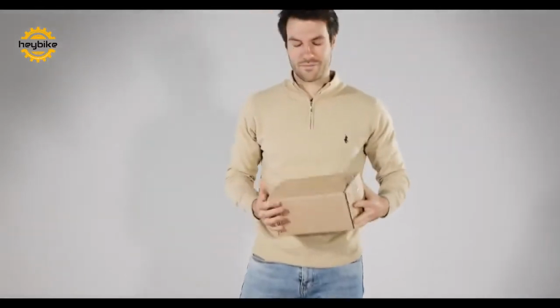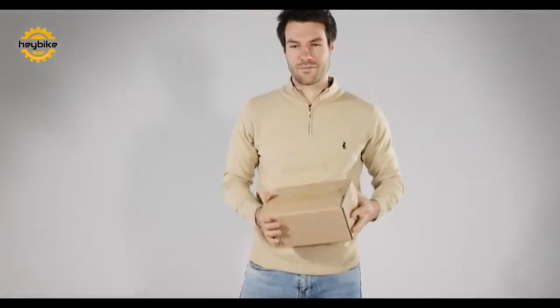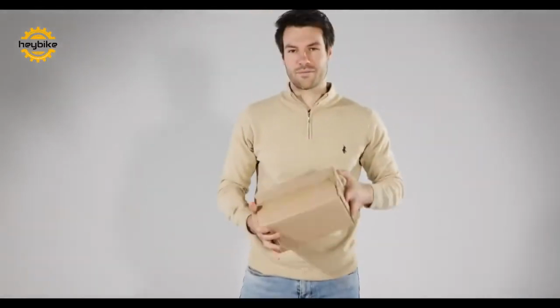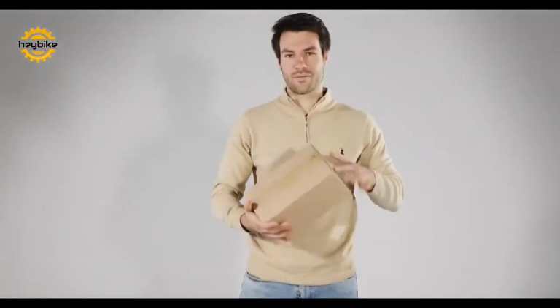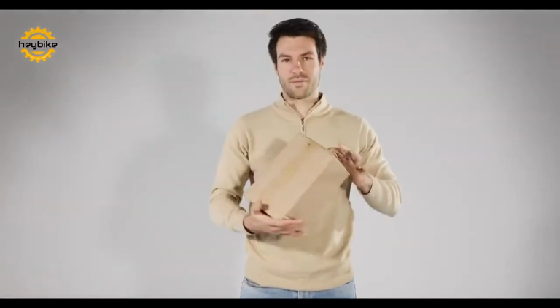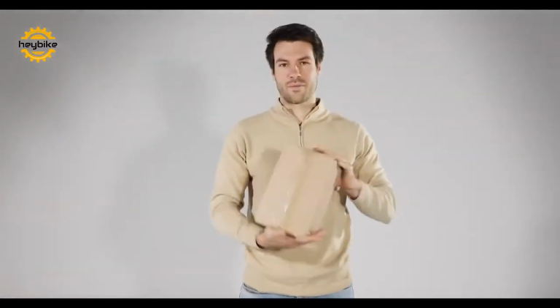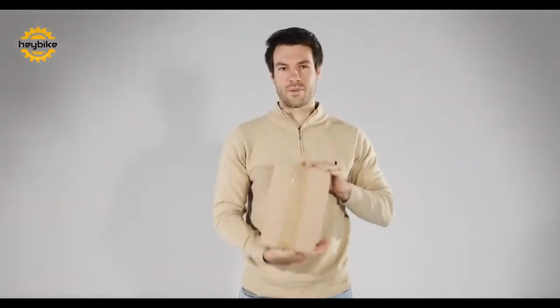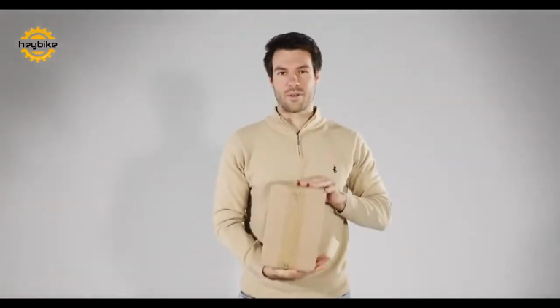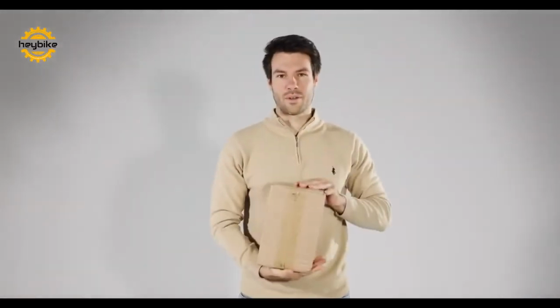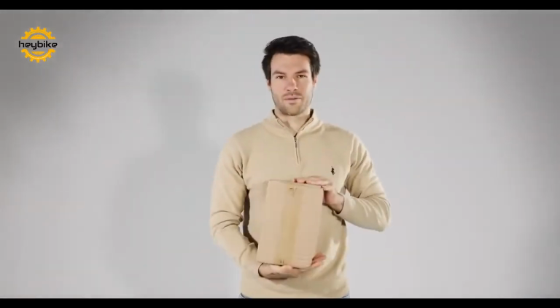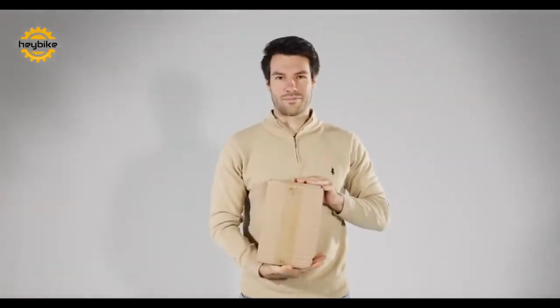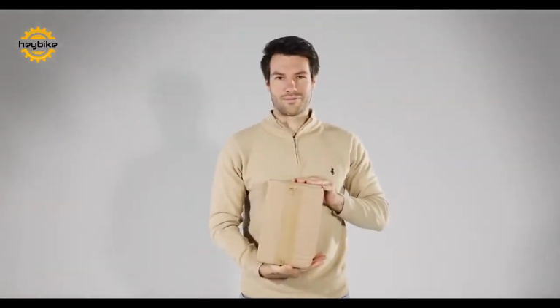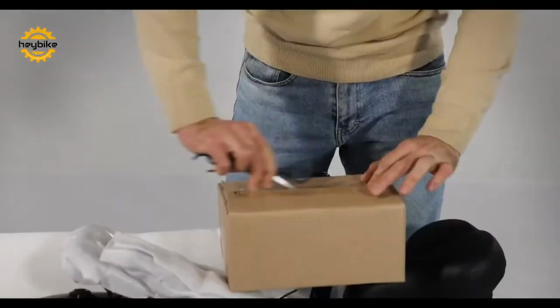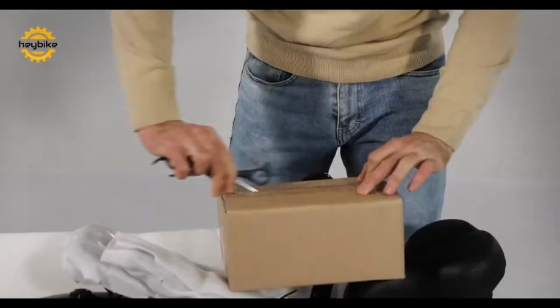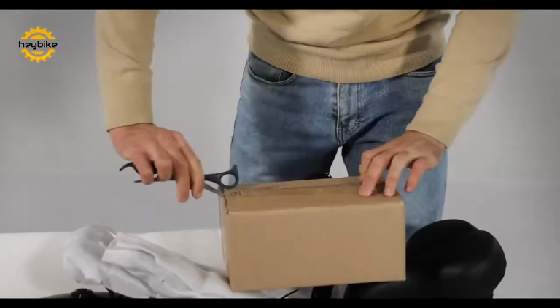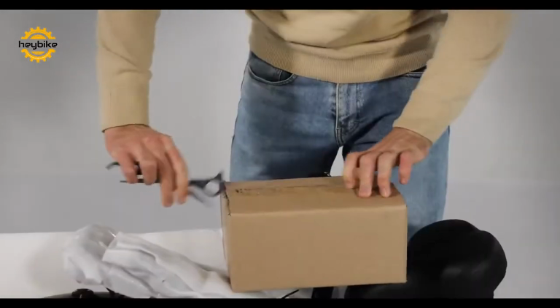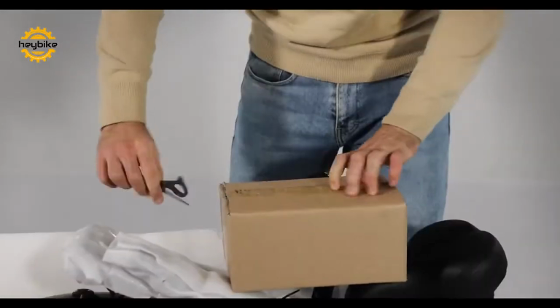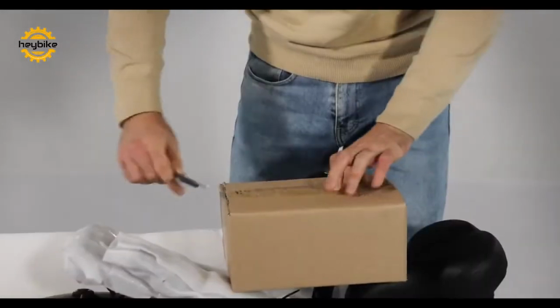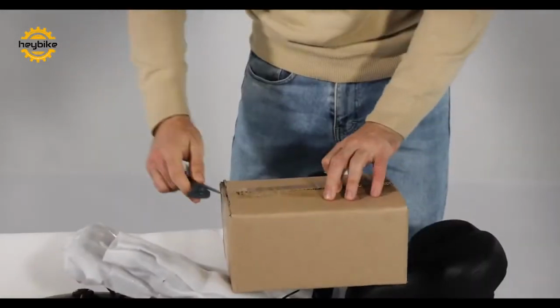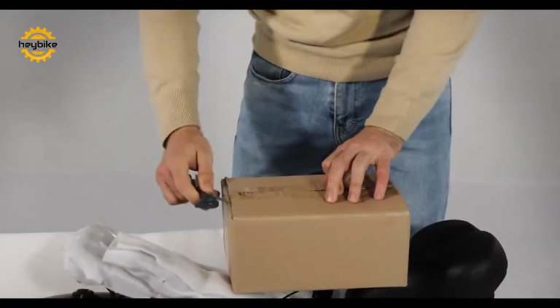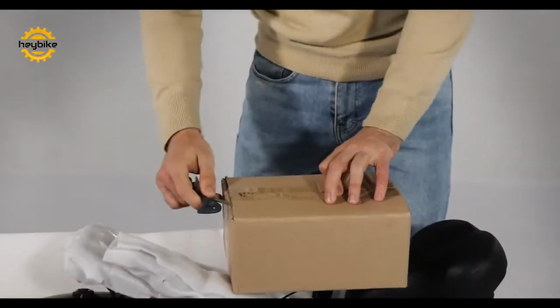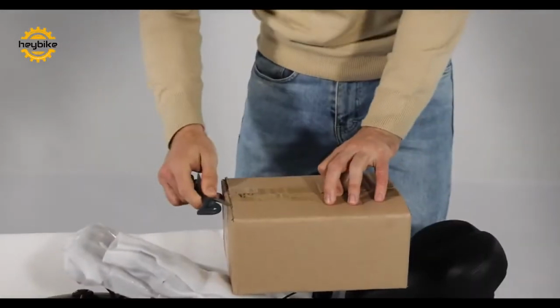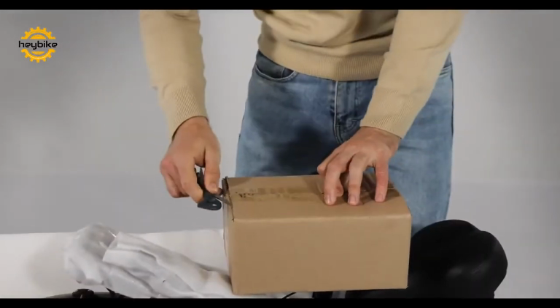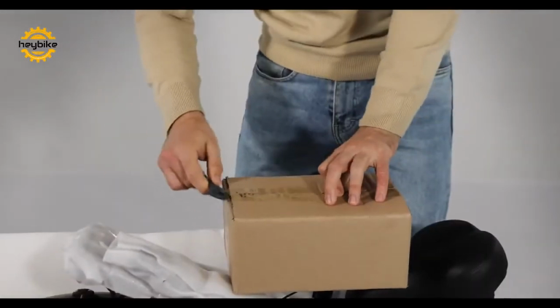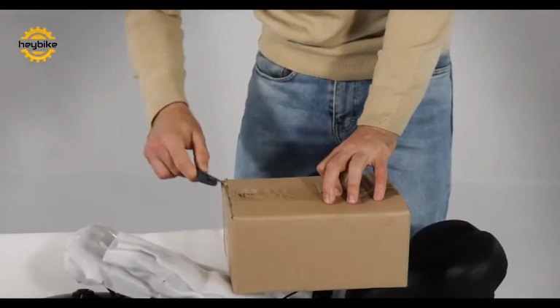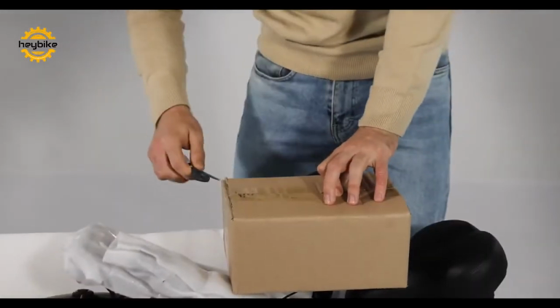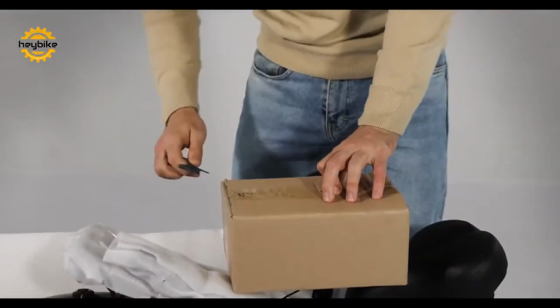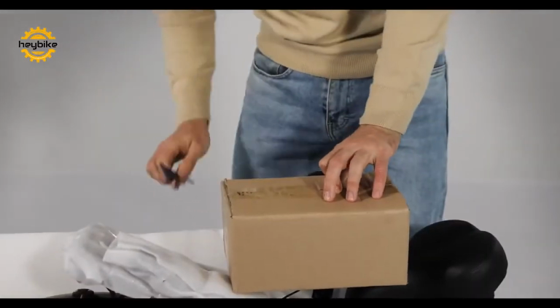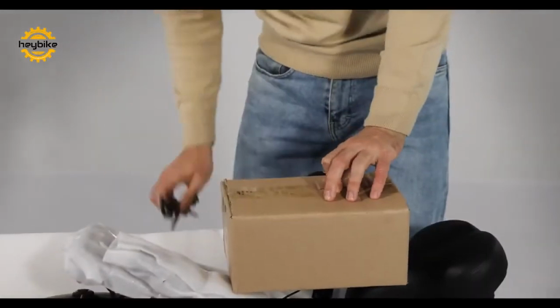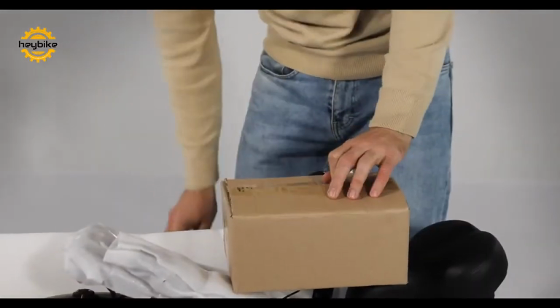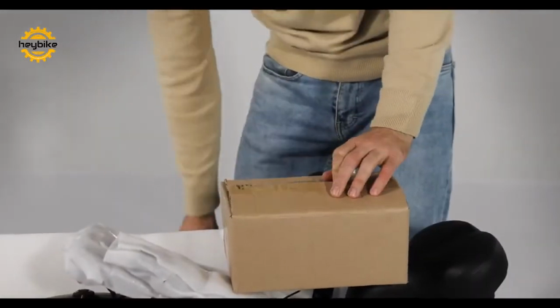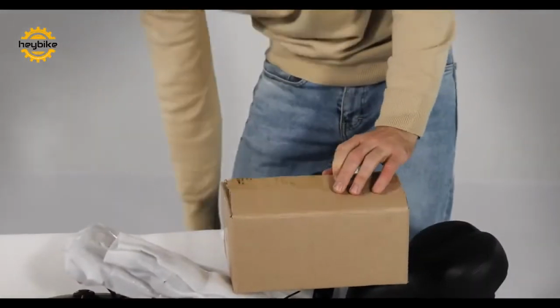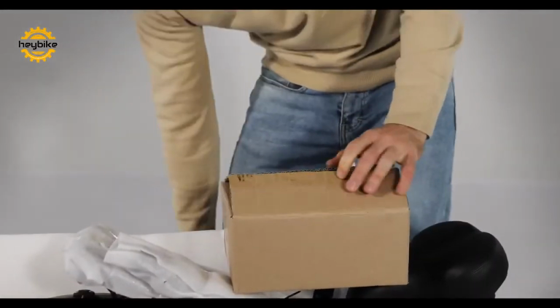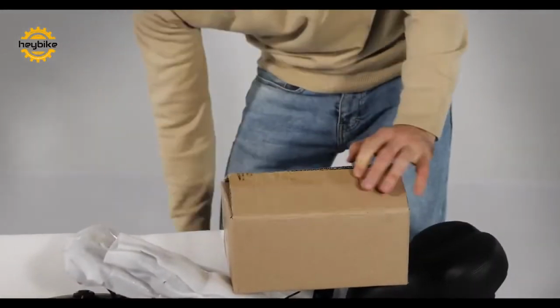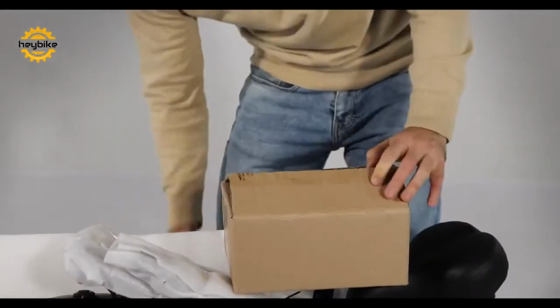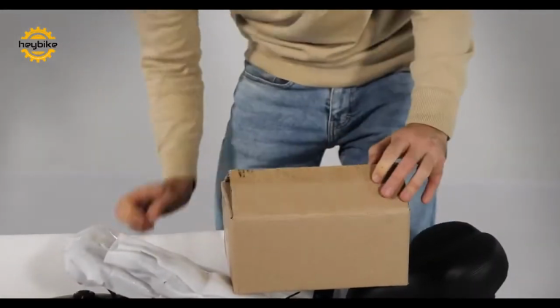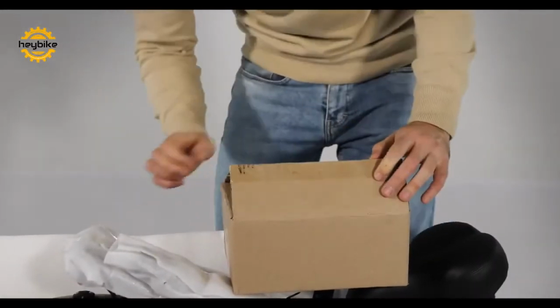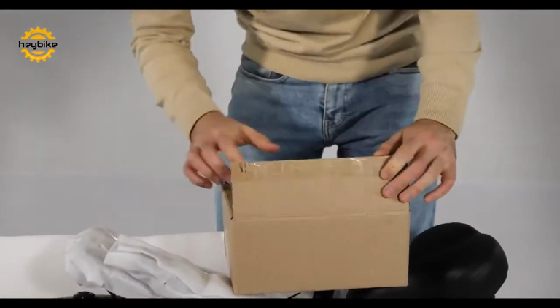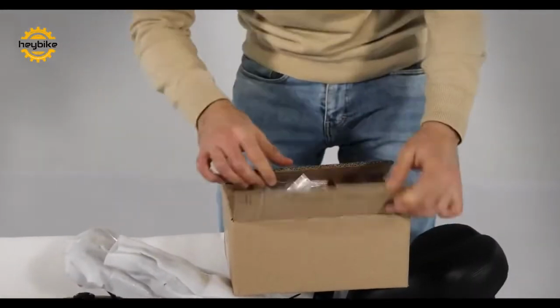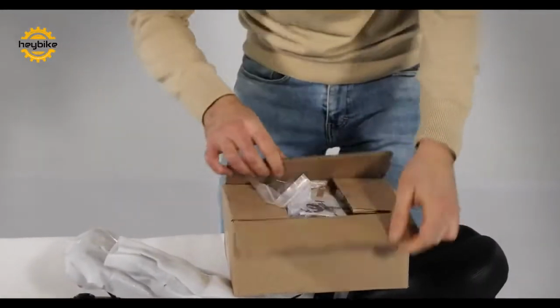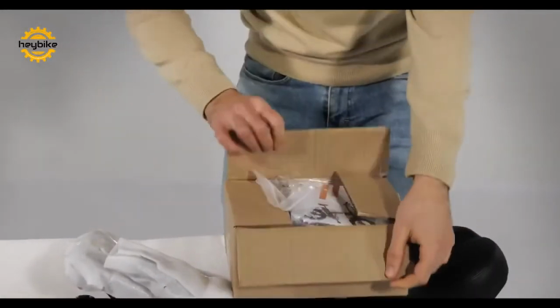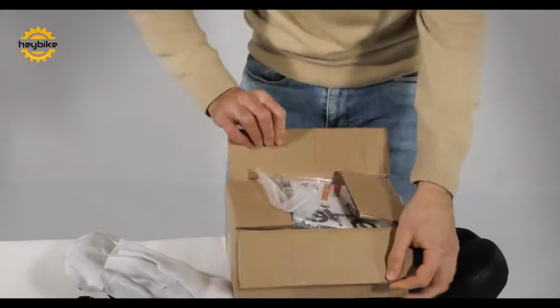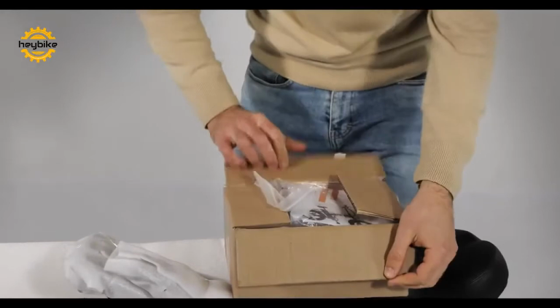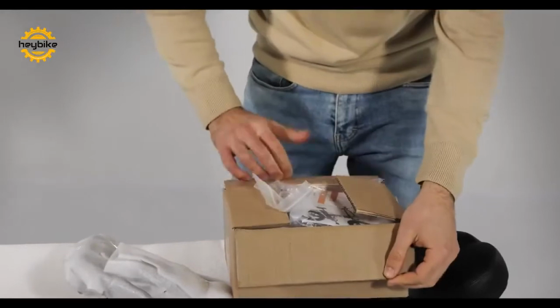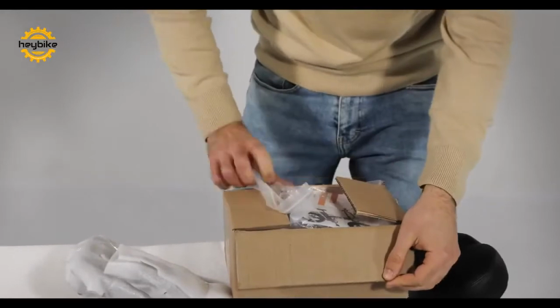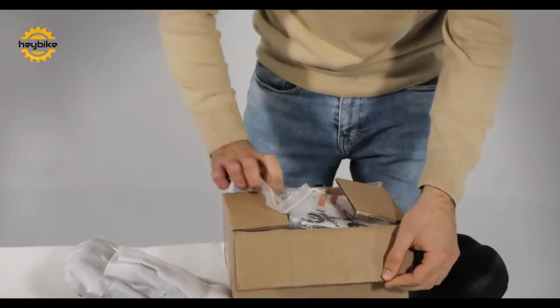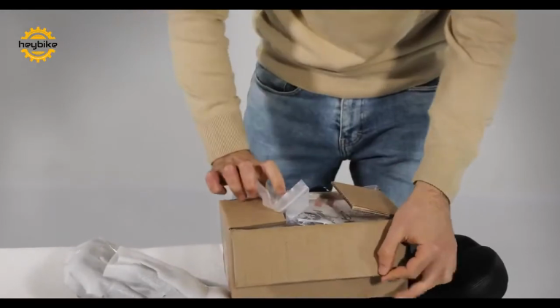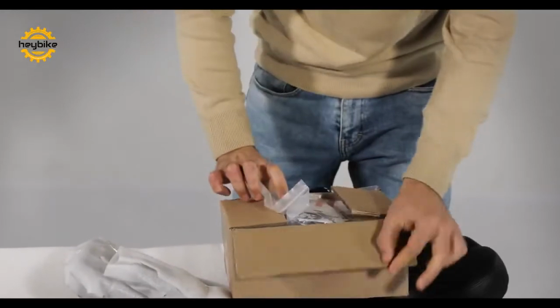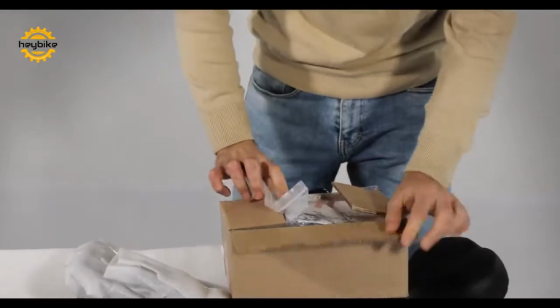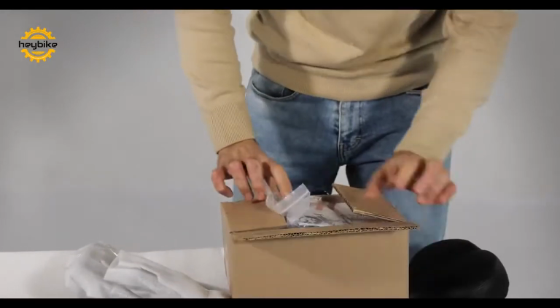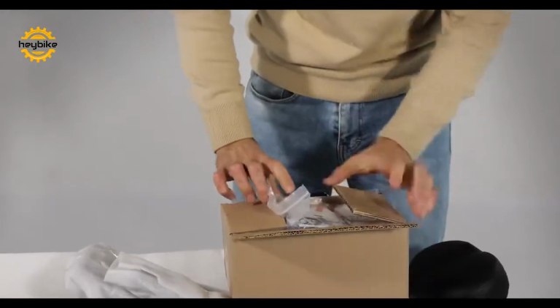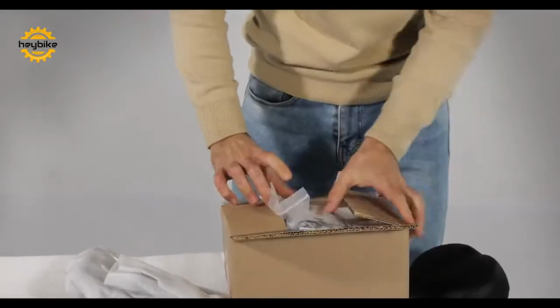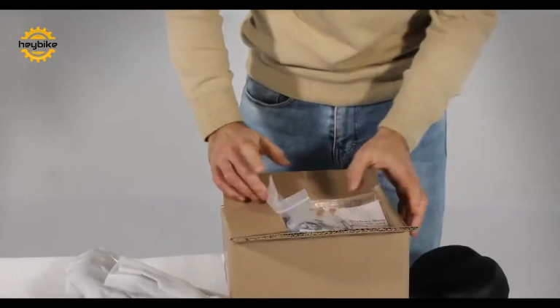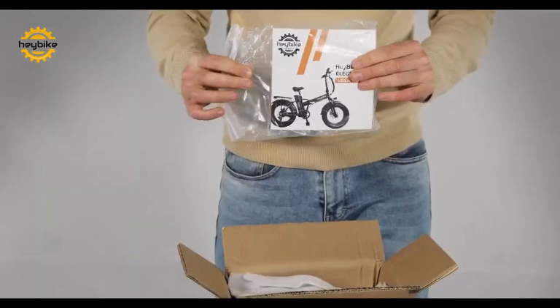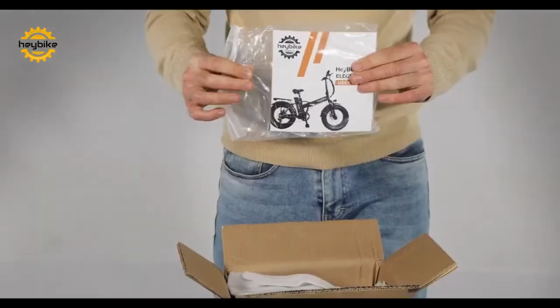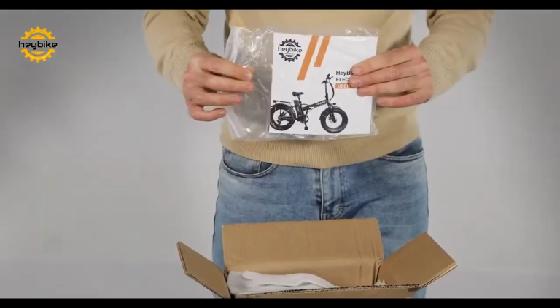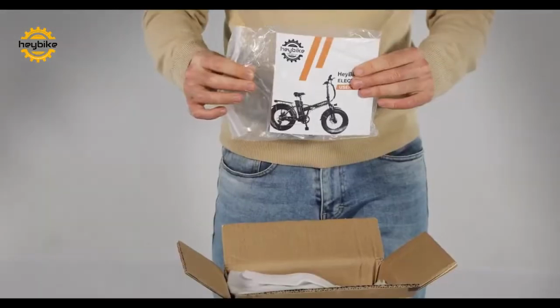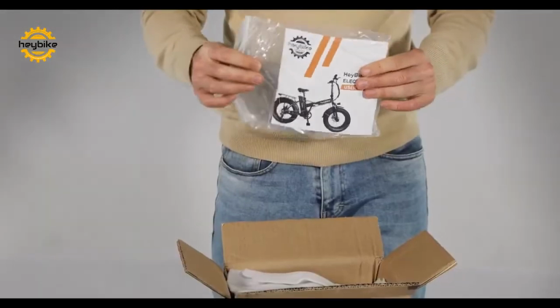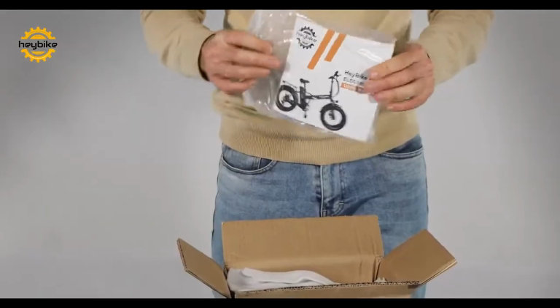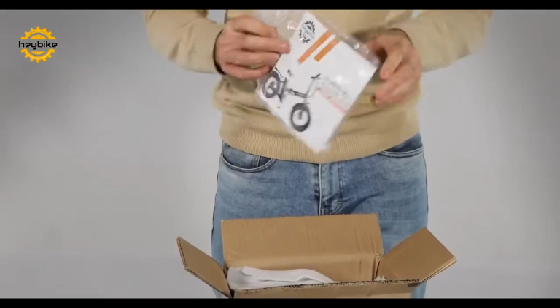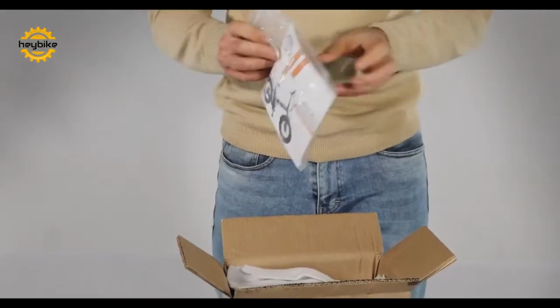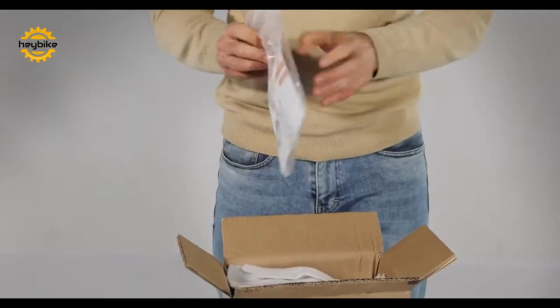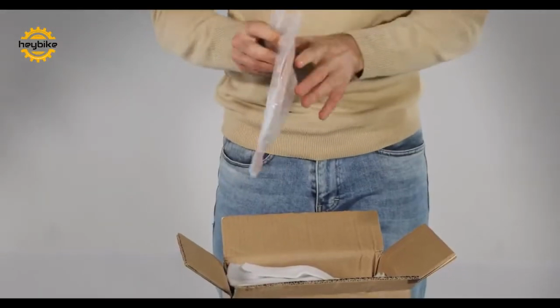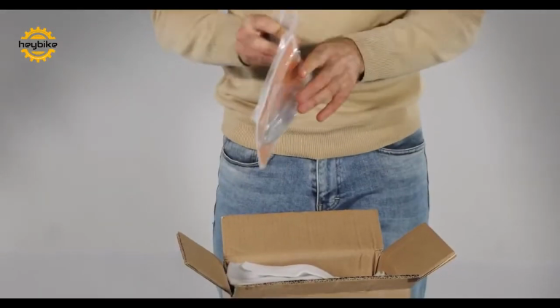You will find a smaller box containing all of the necessary tools for setup, including the installation guide, bike pedals, and bike battery charger.